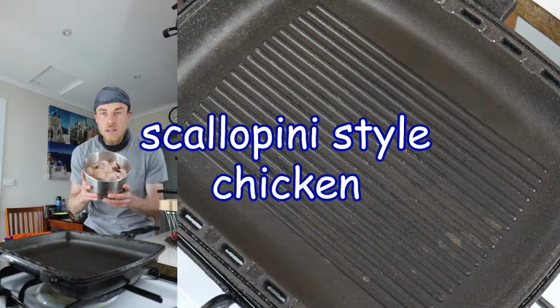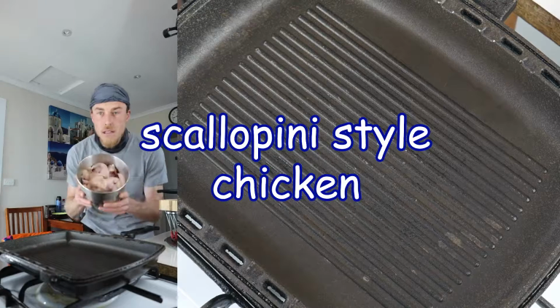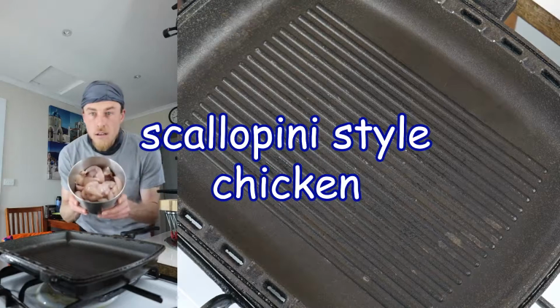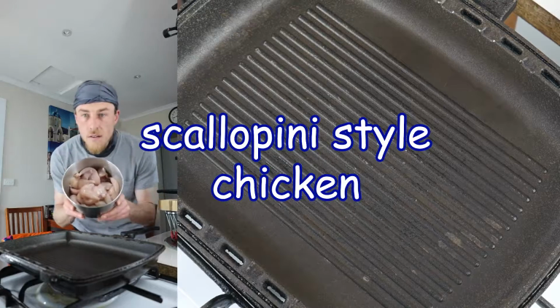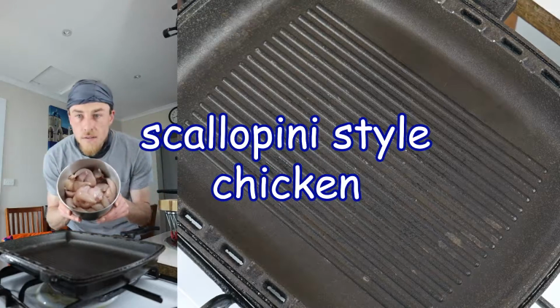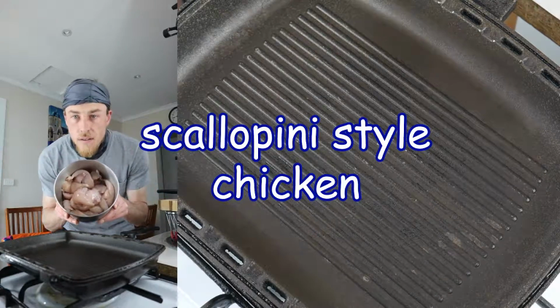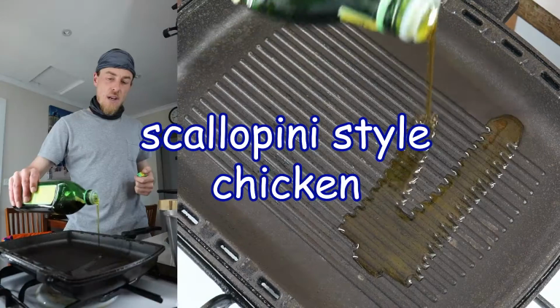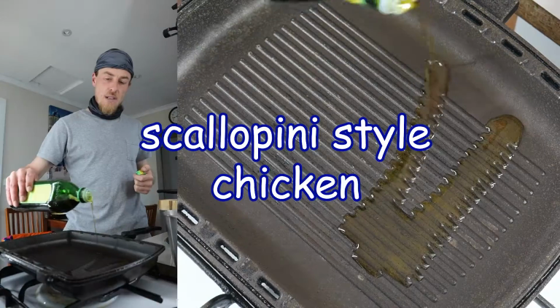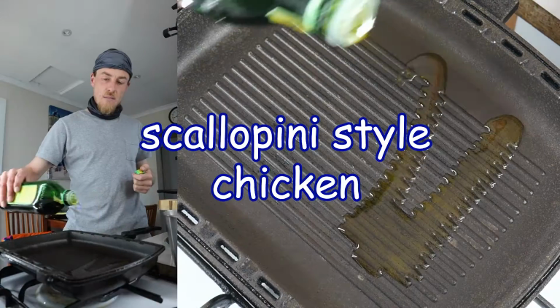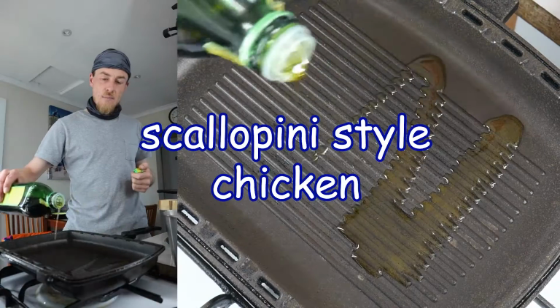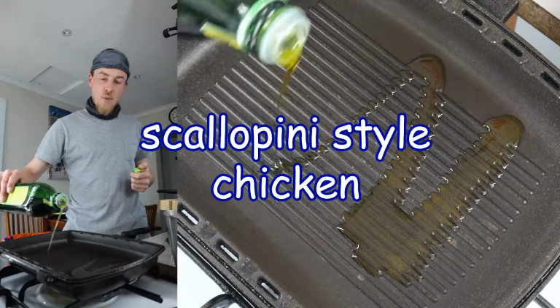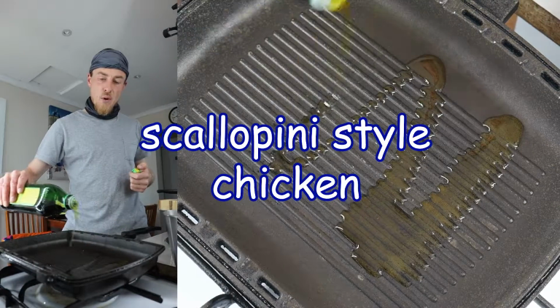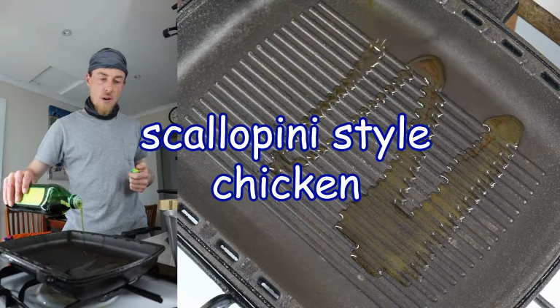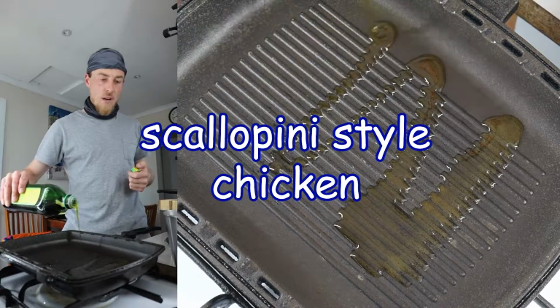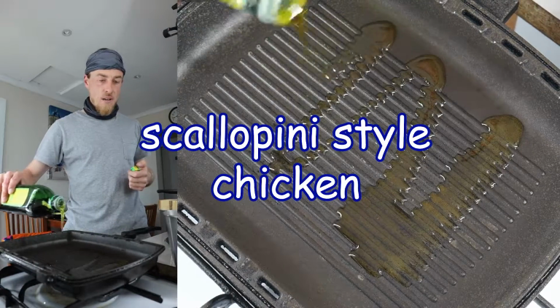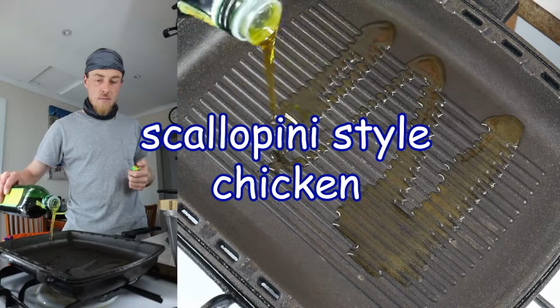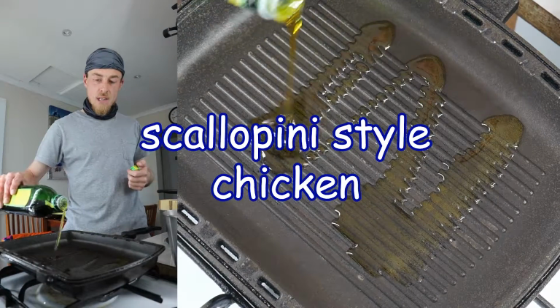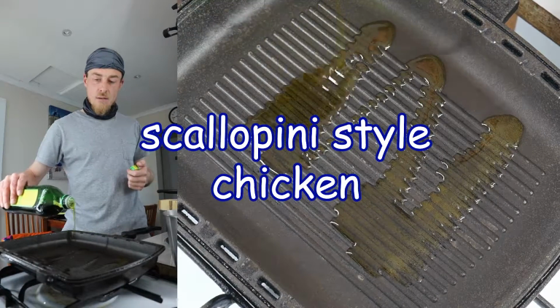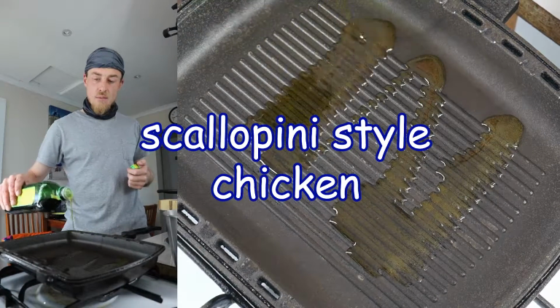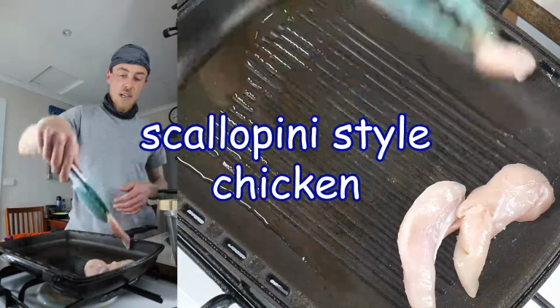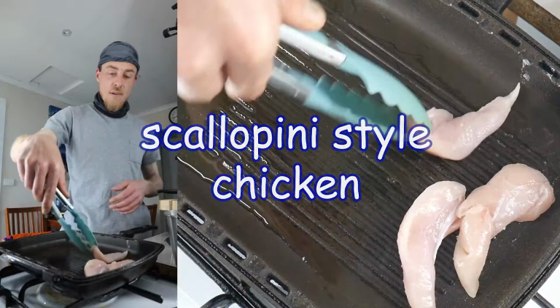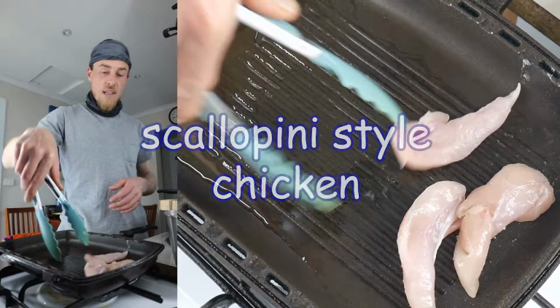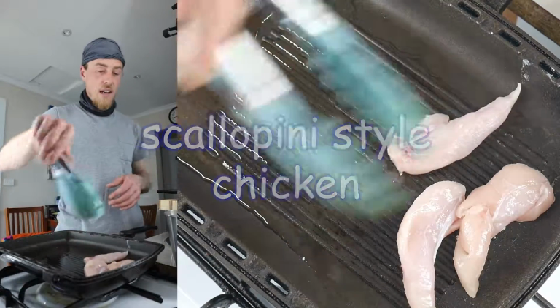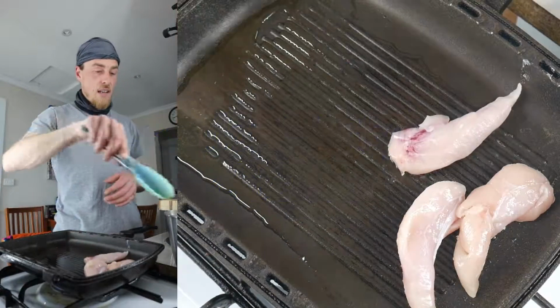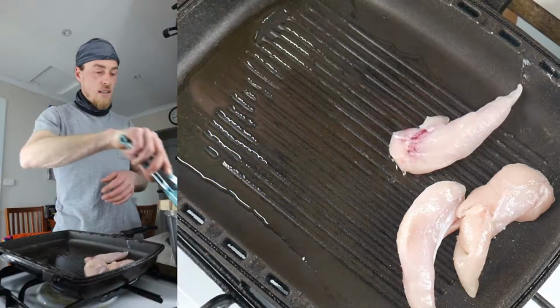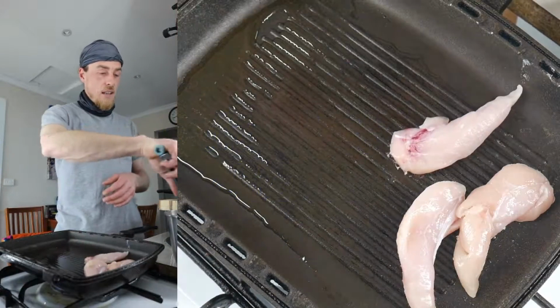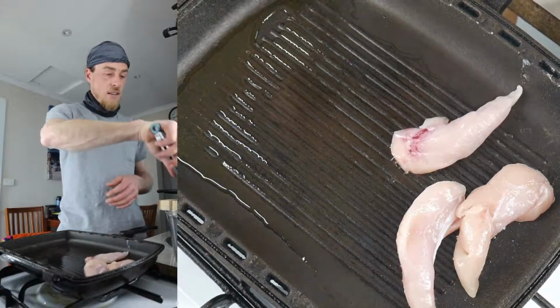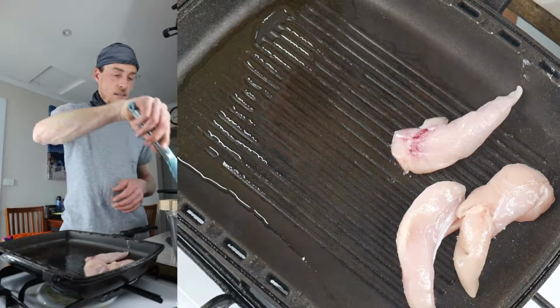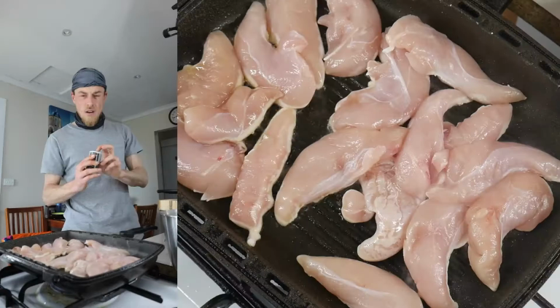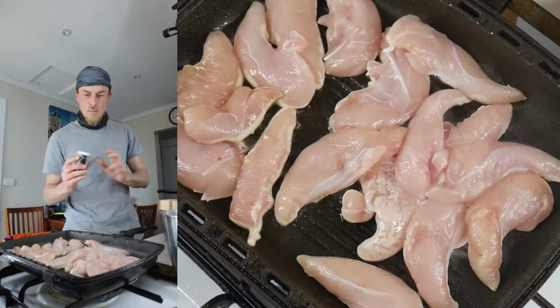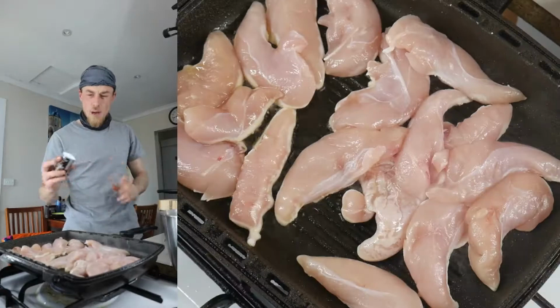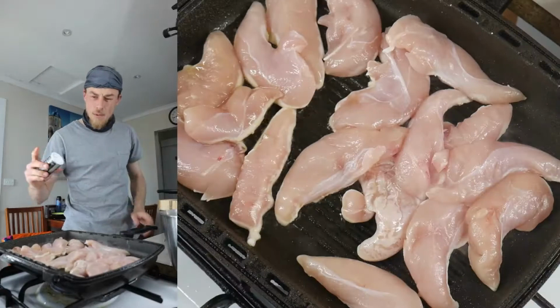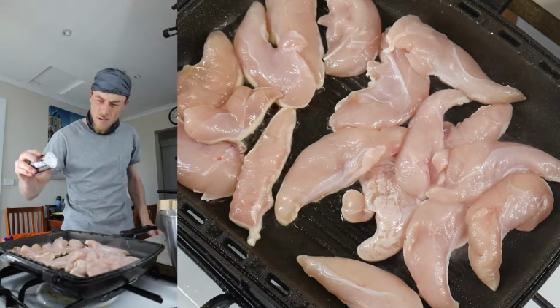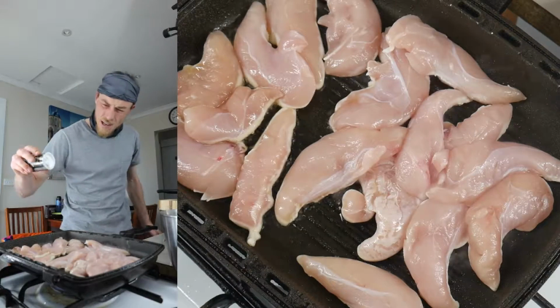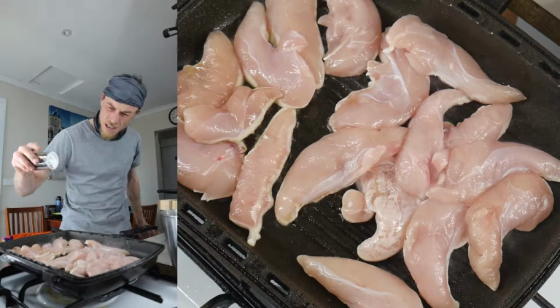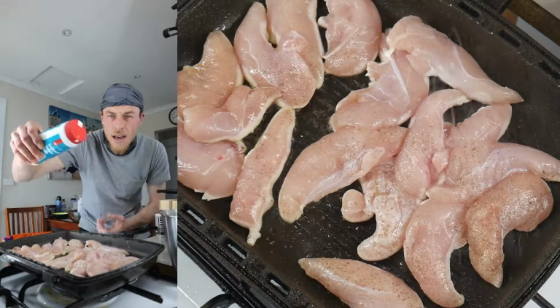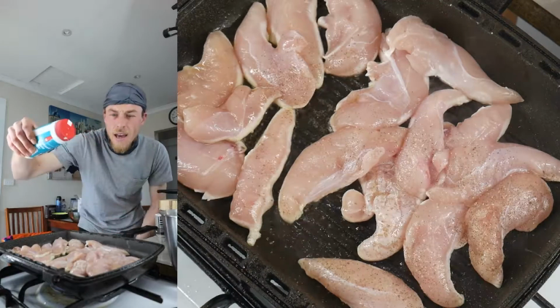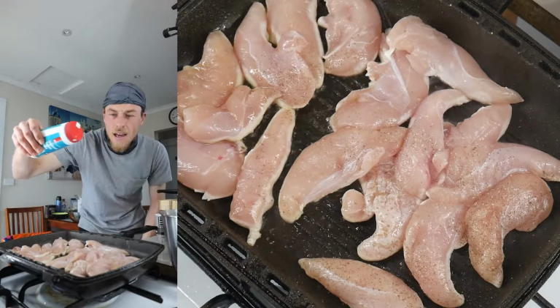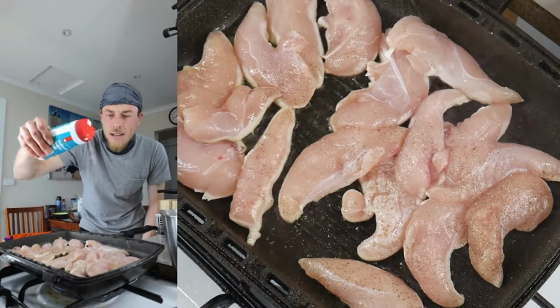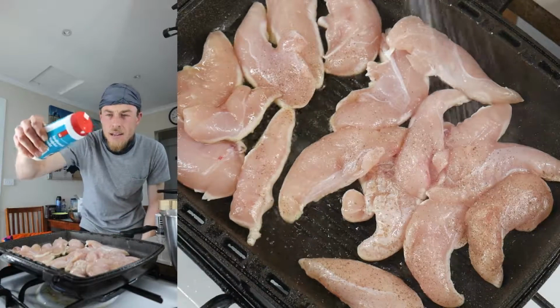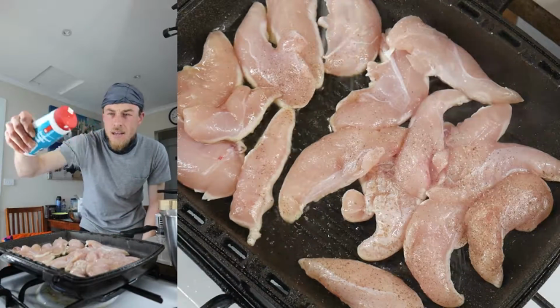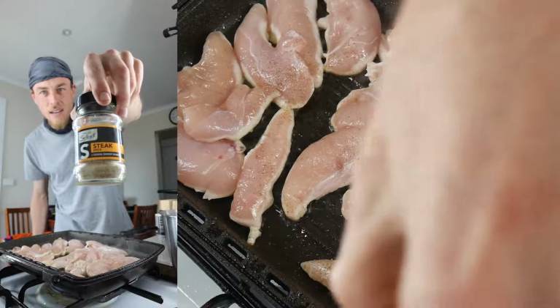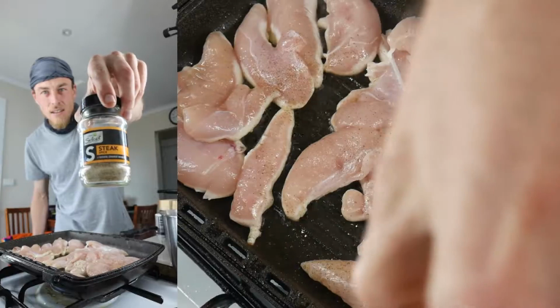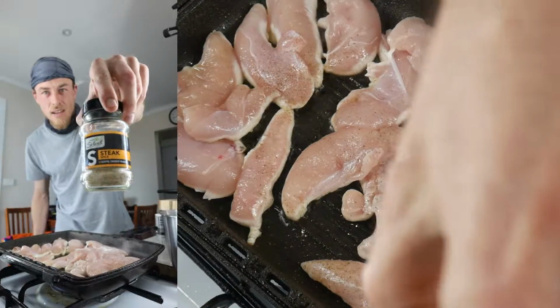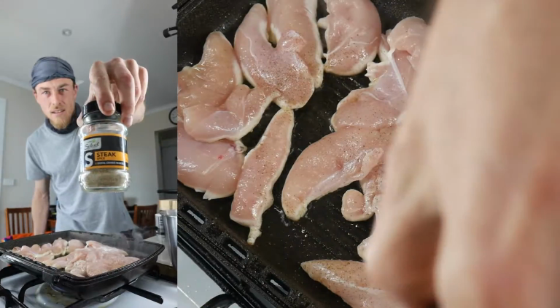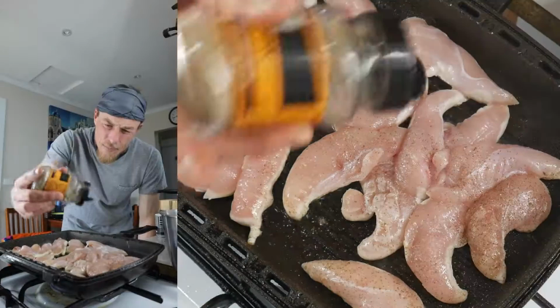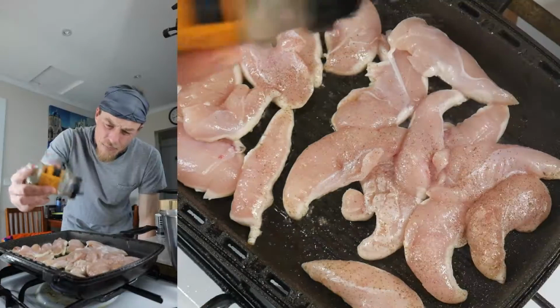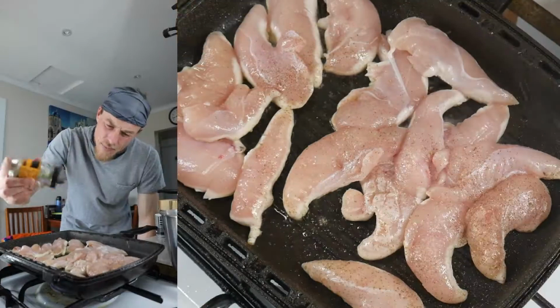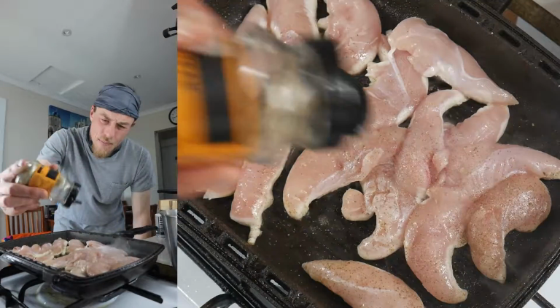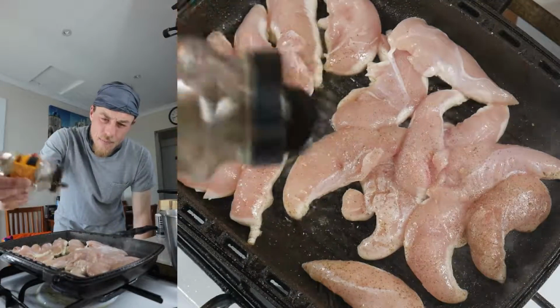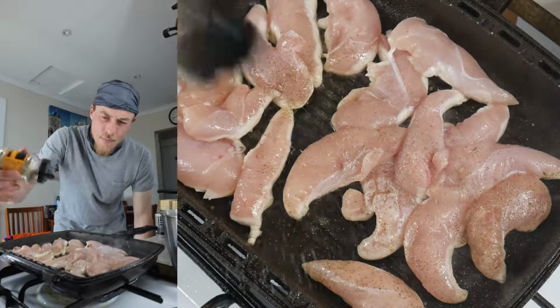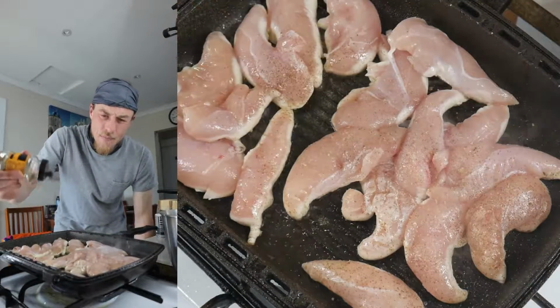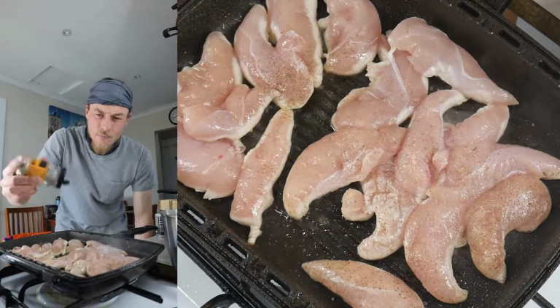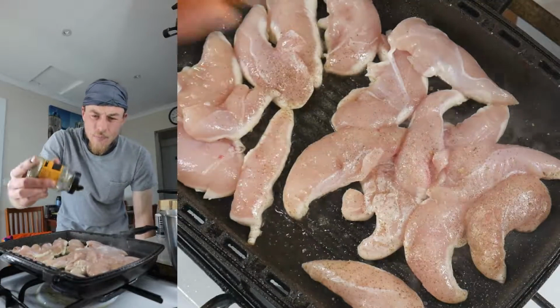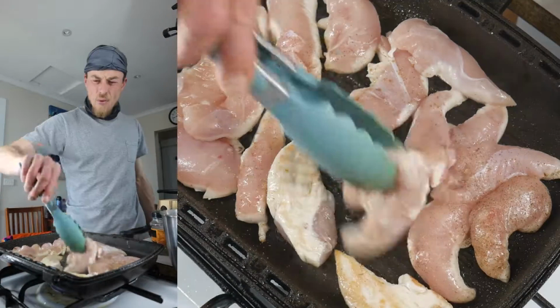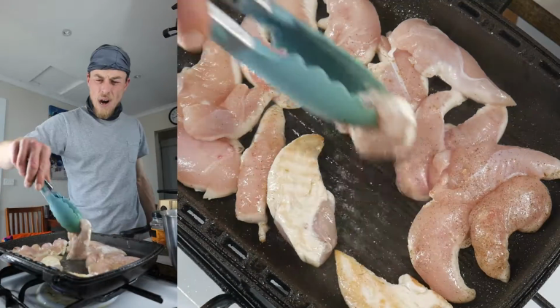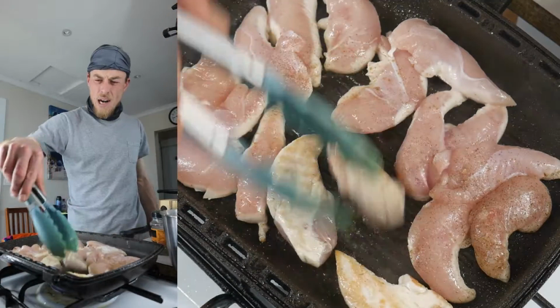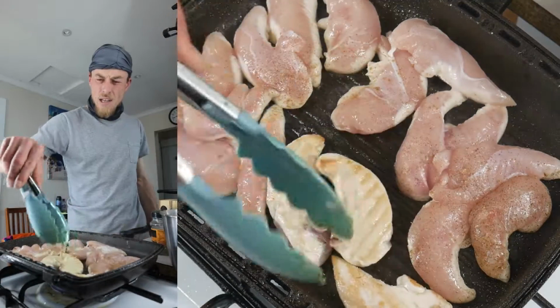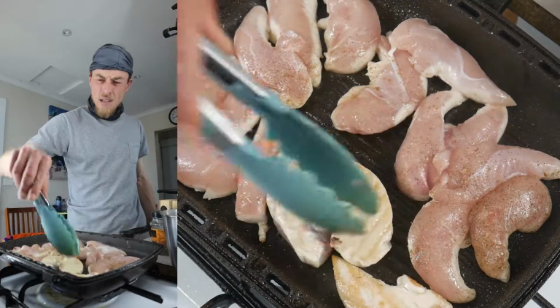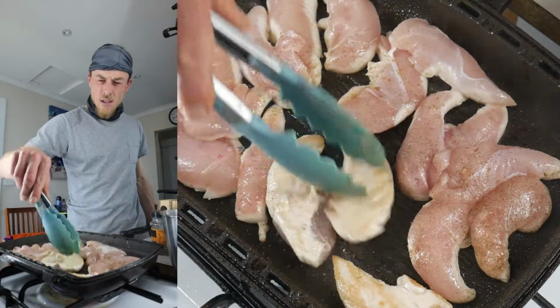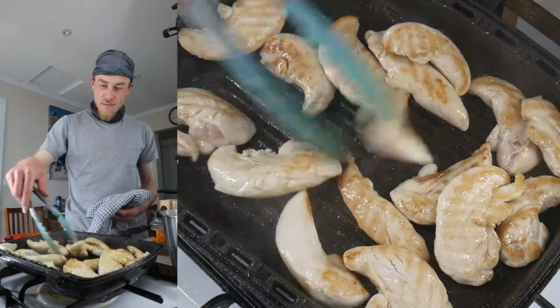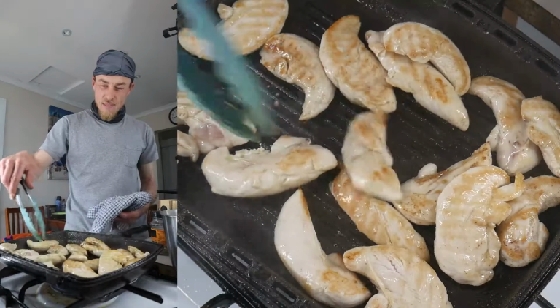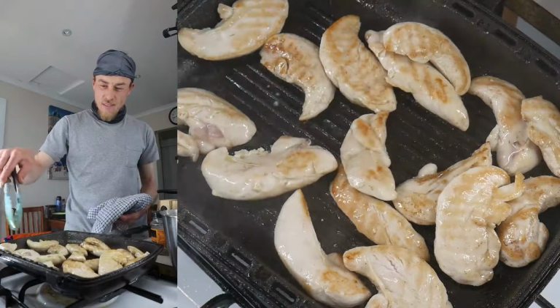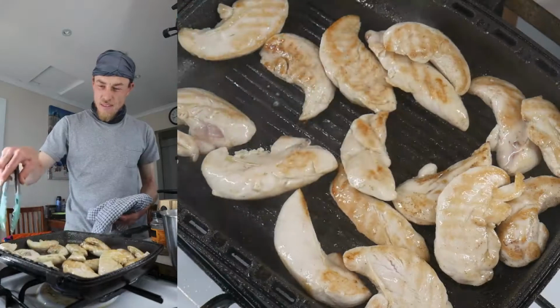I'll seal off chicken tenders, browning off the meat. Chuck the tenders in, salt and pepper, I reckon. Steak seasoning, just a little bit of browning, that's all I want.